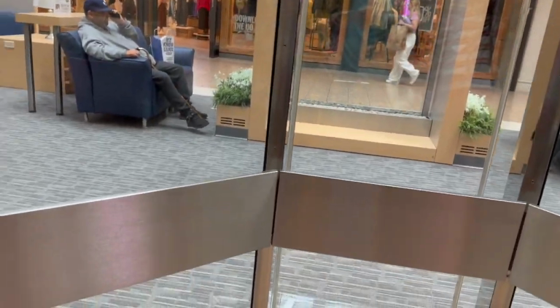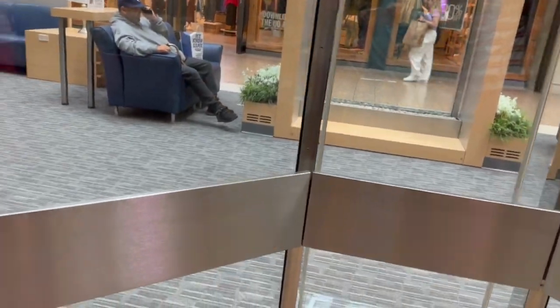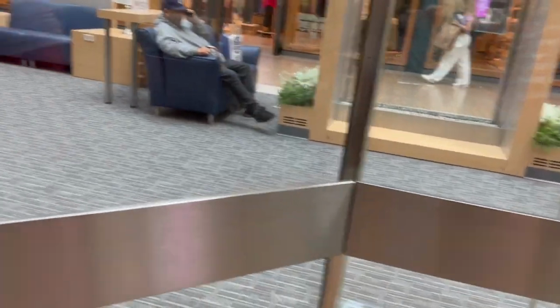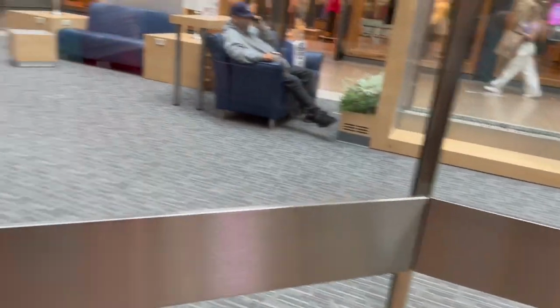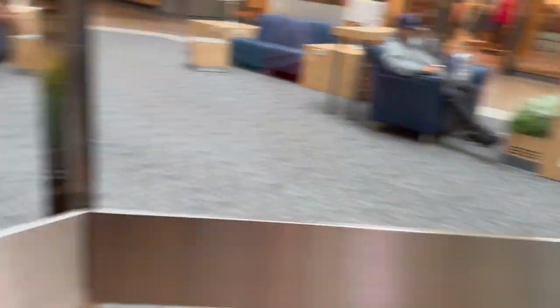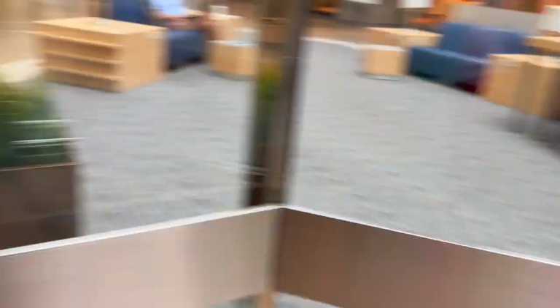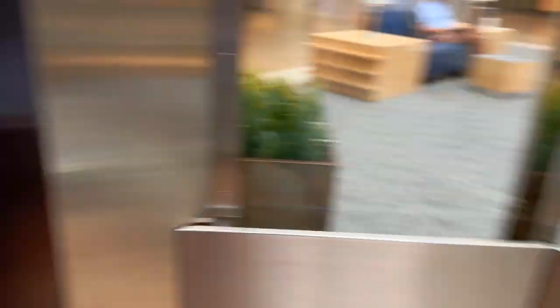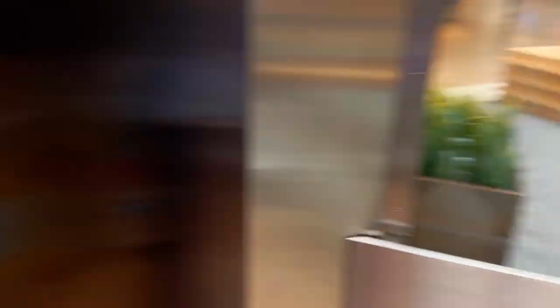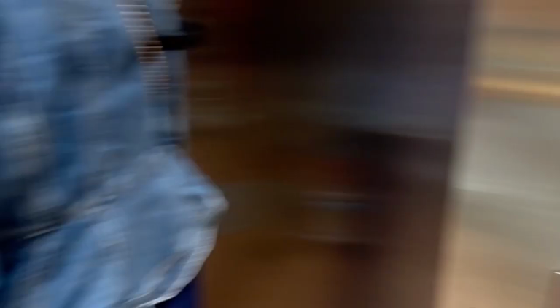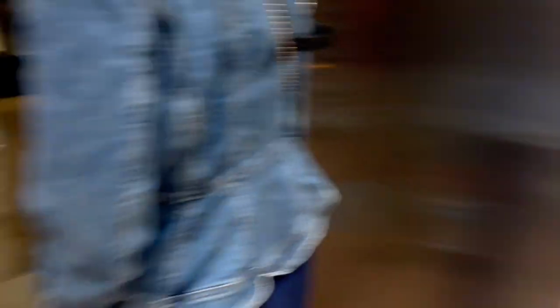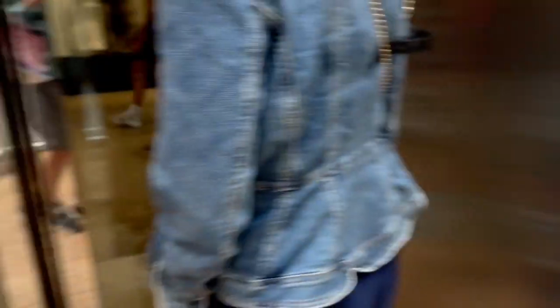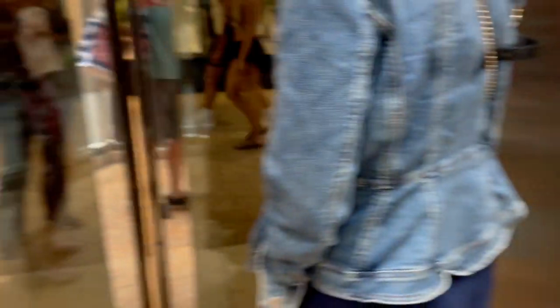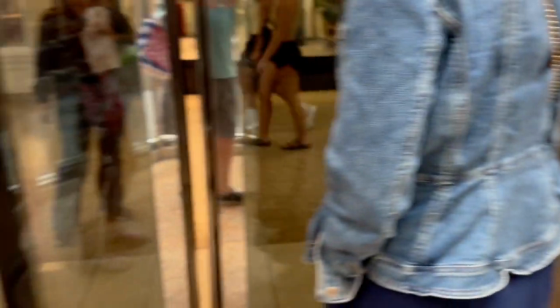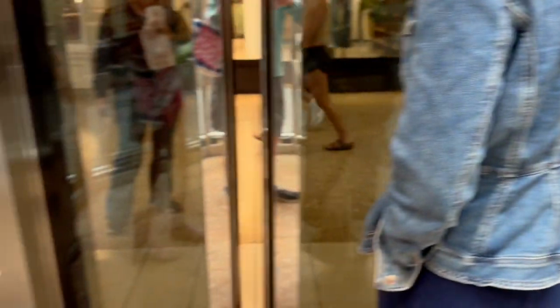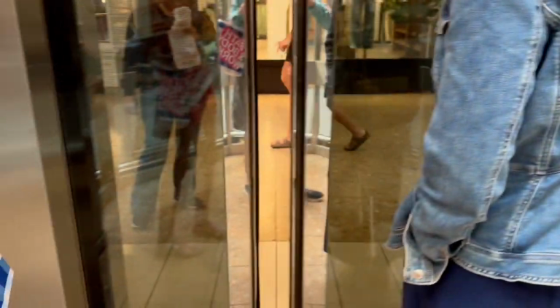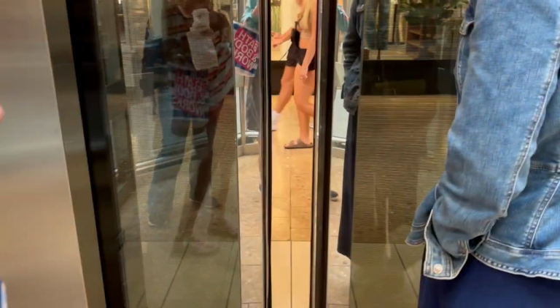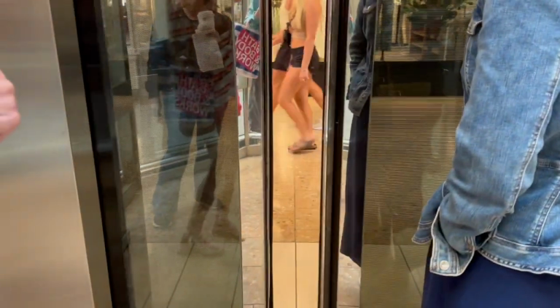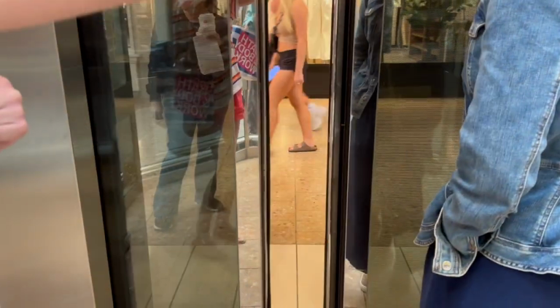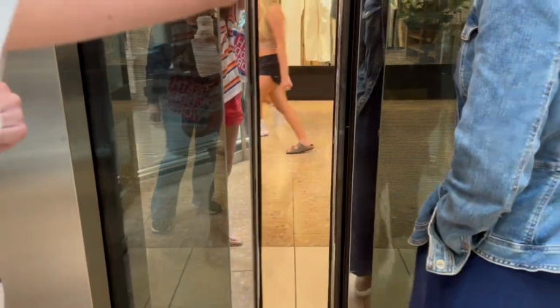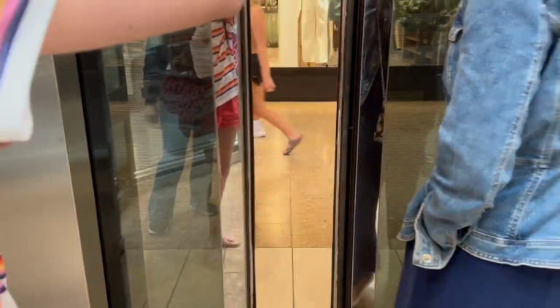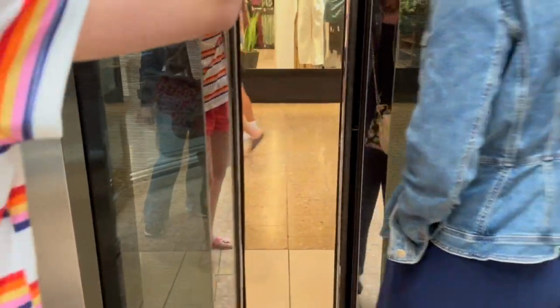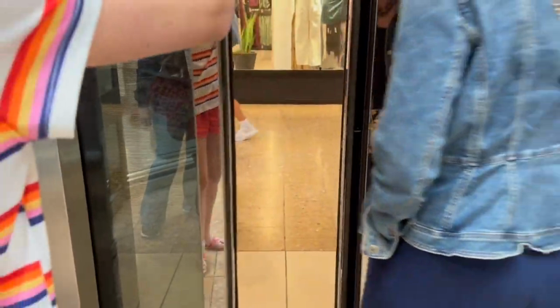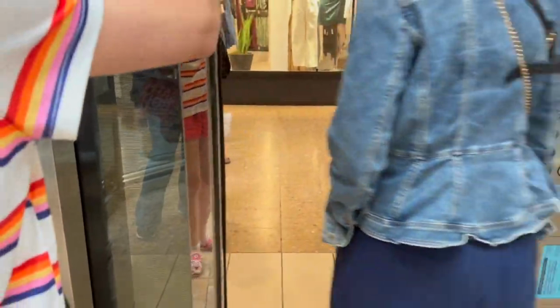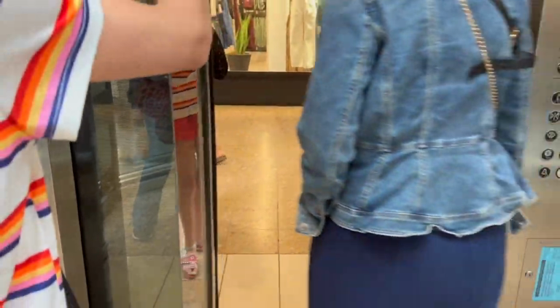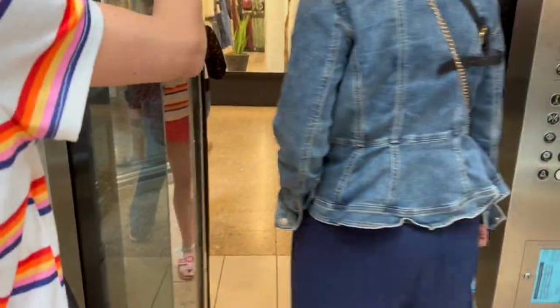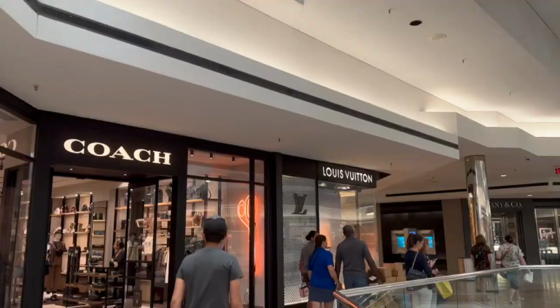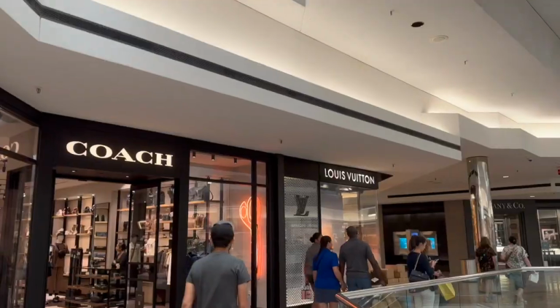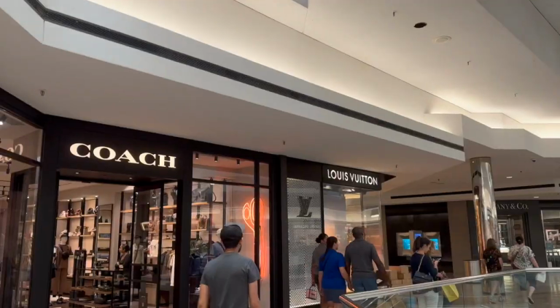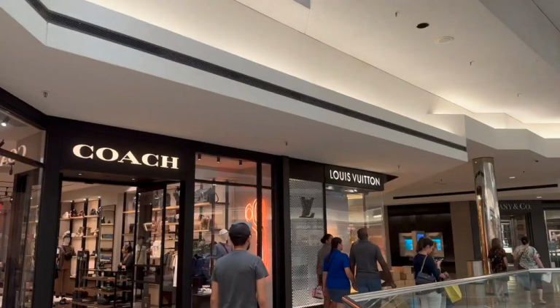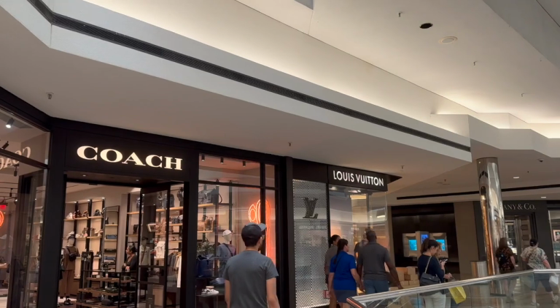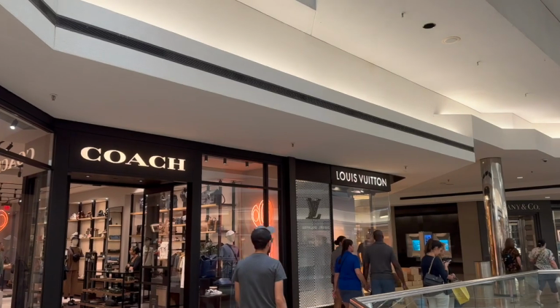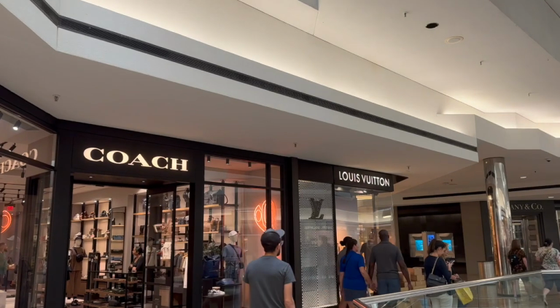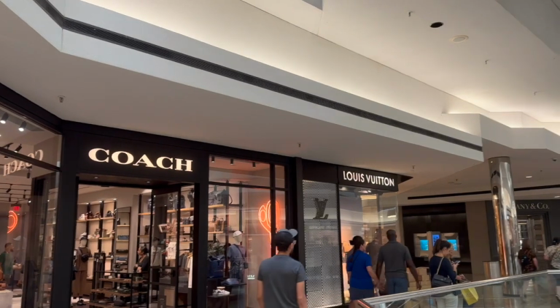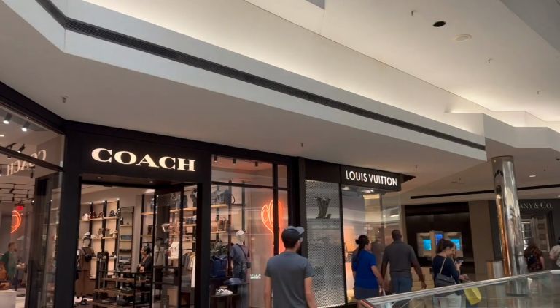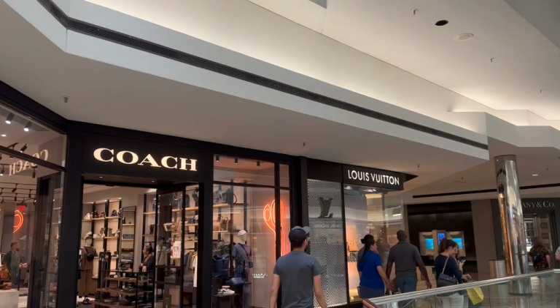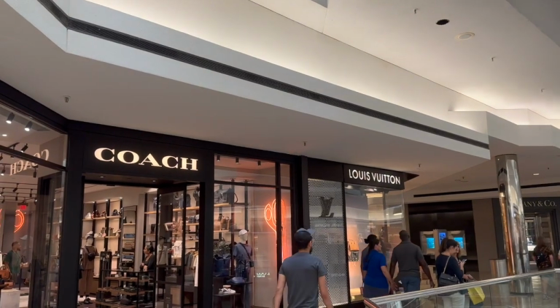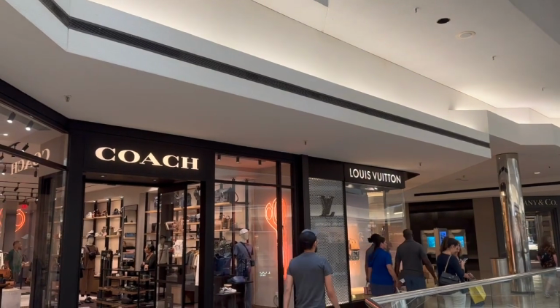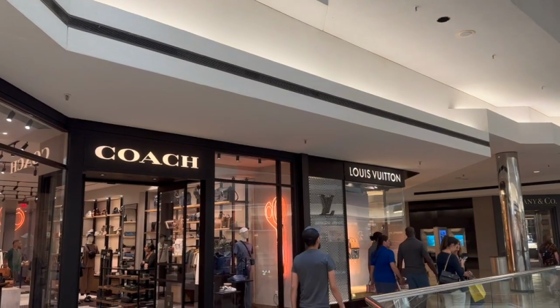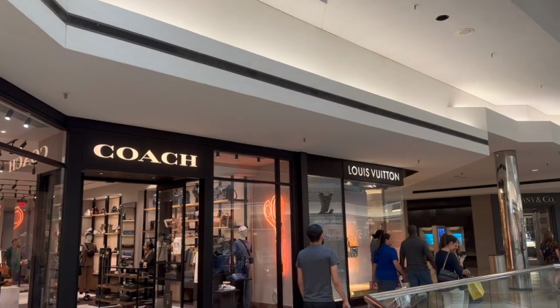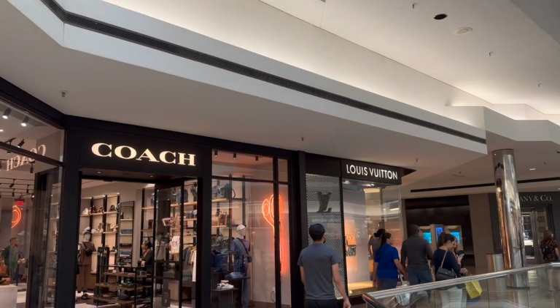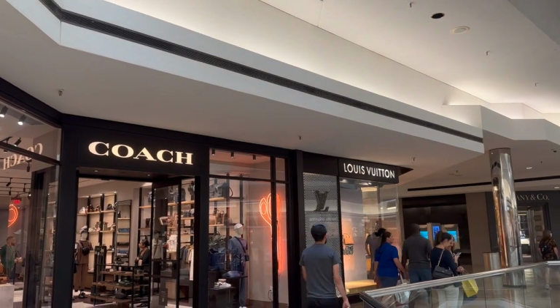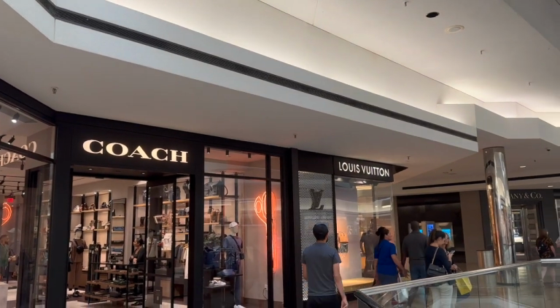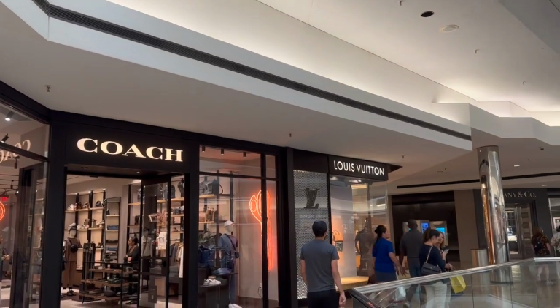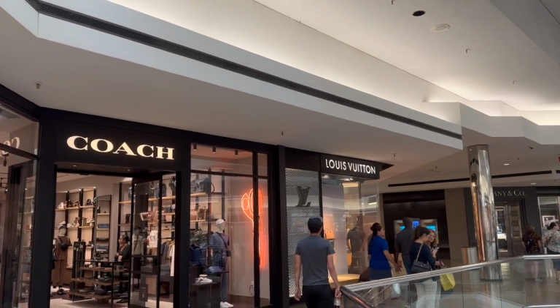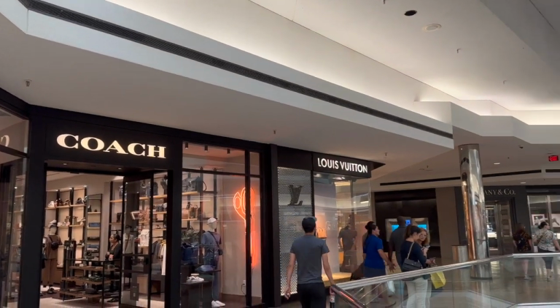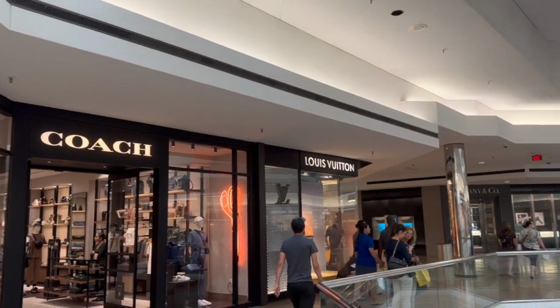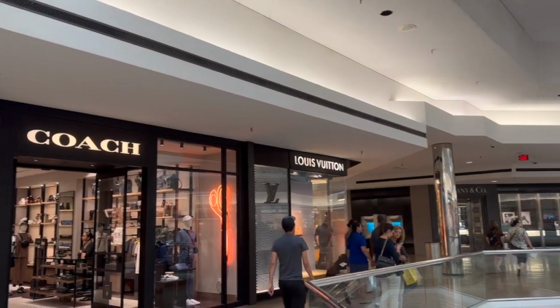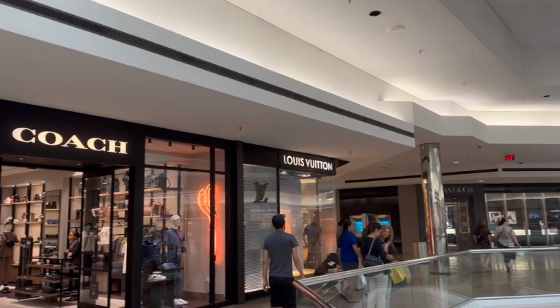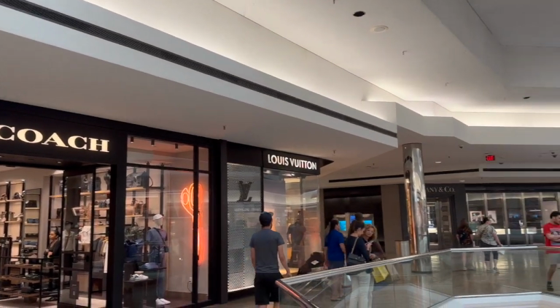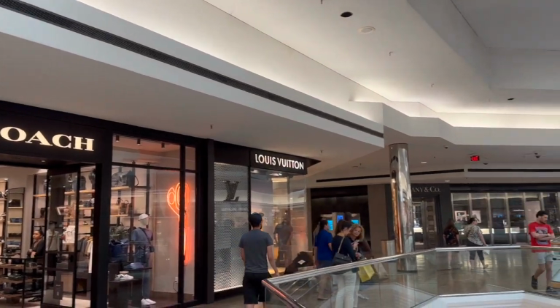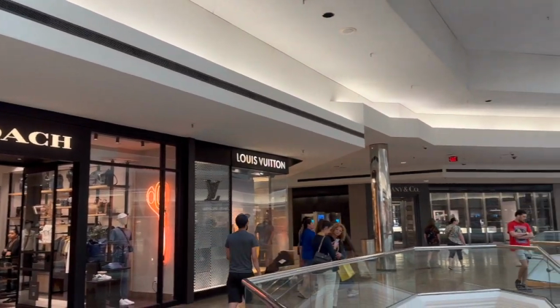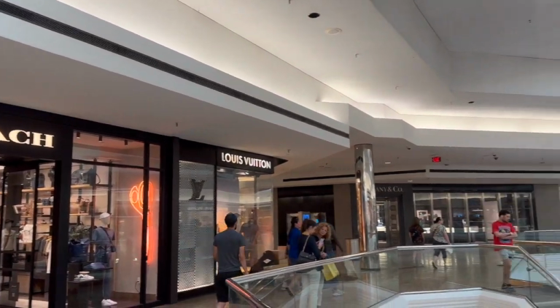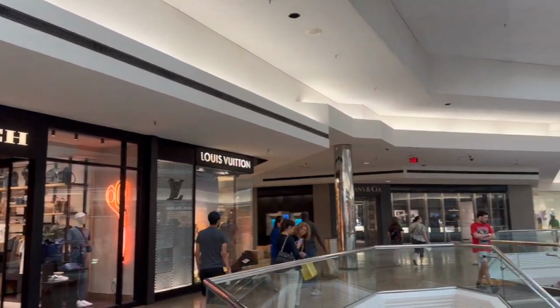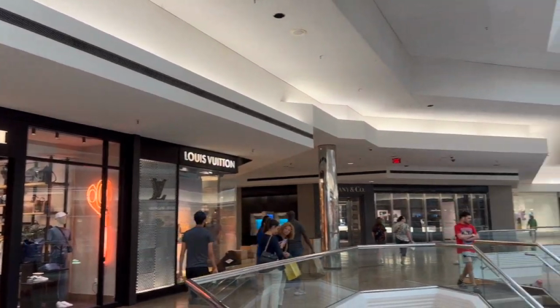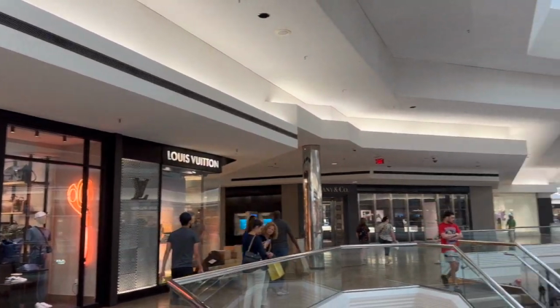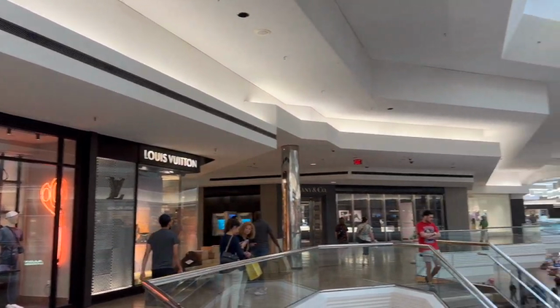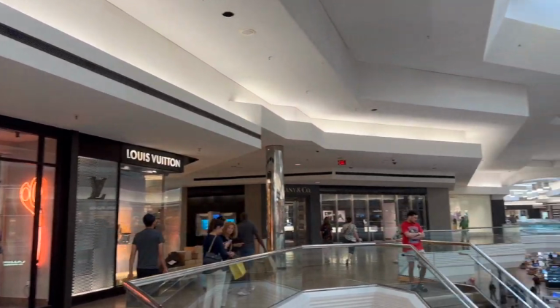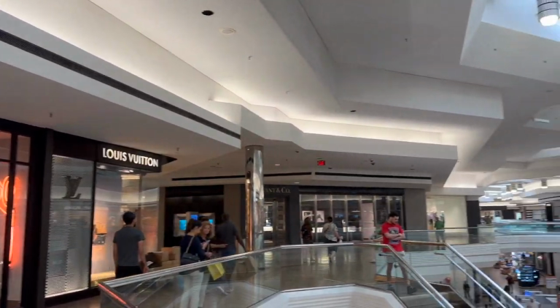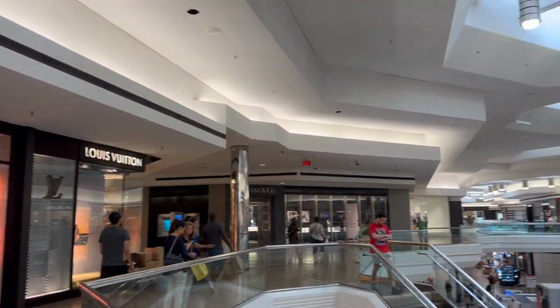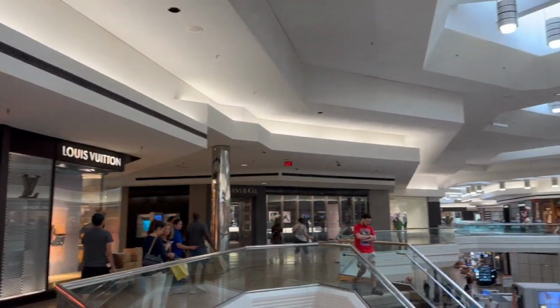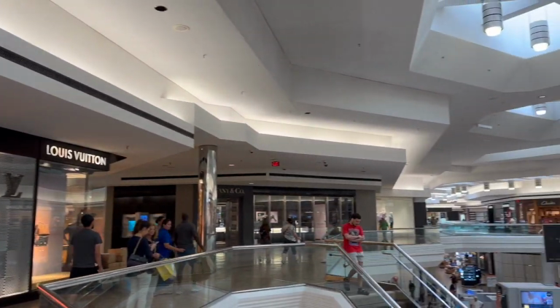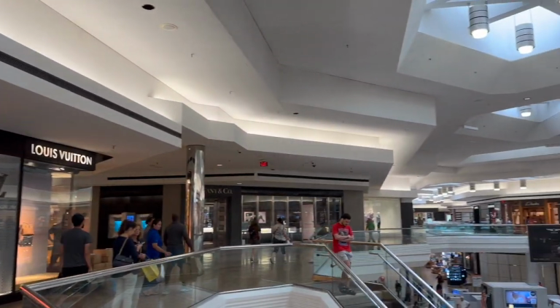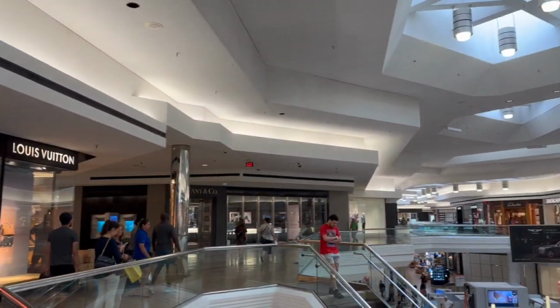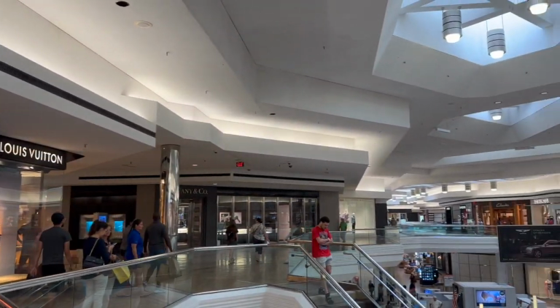That was a really good ride. This mall has options for any shopper, high or low budget. They even have a Coach and Louis Vuitton.